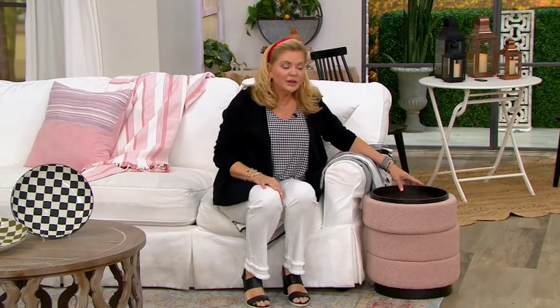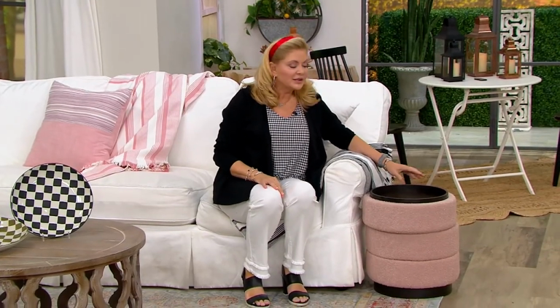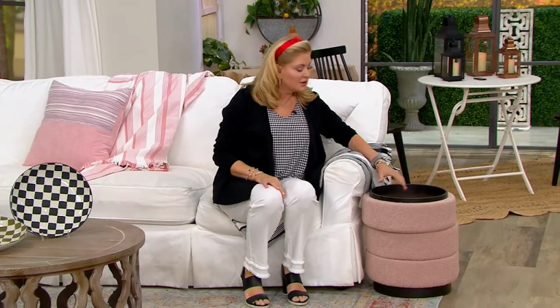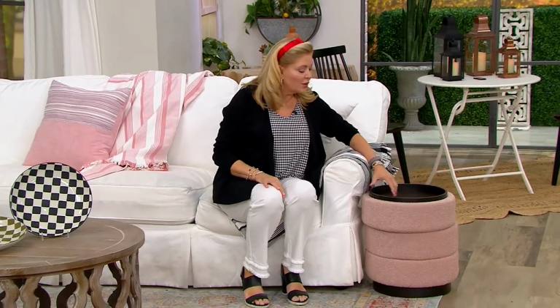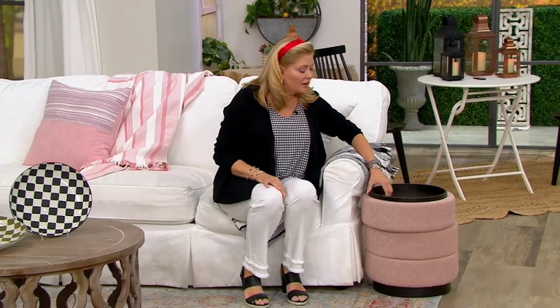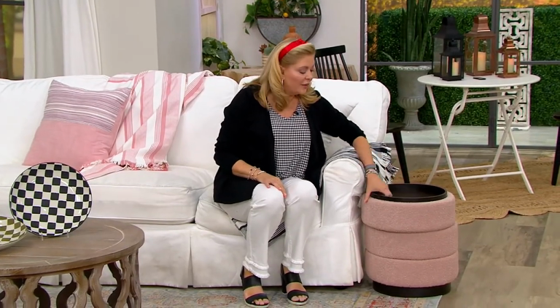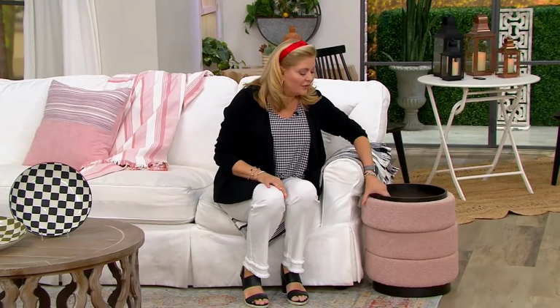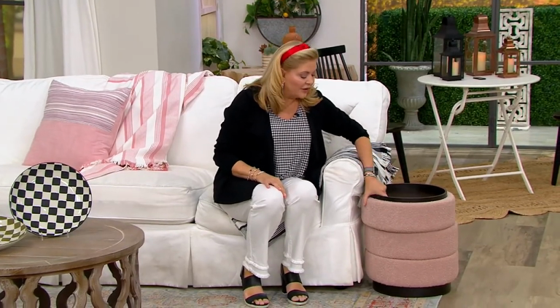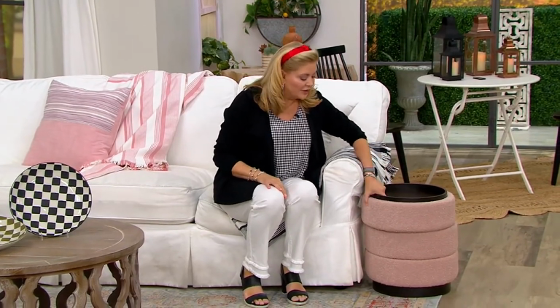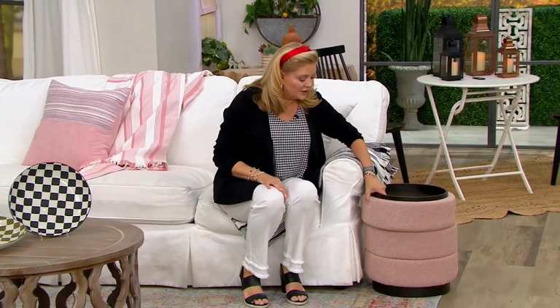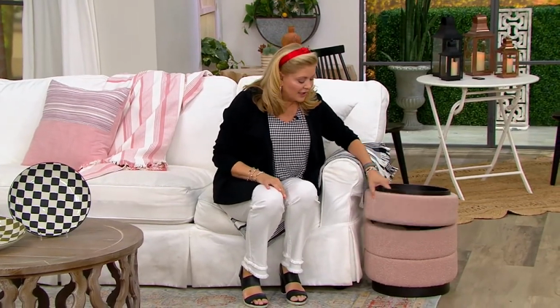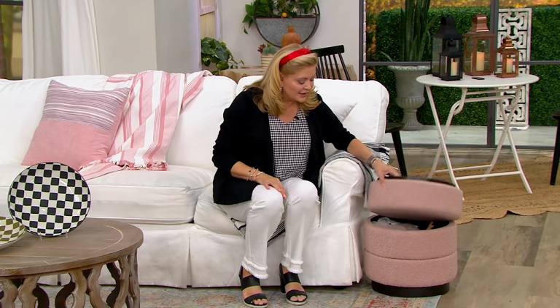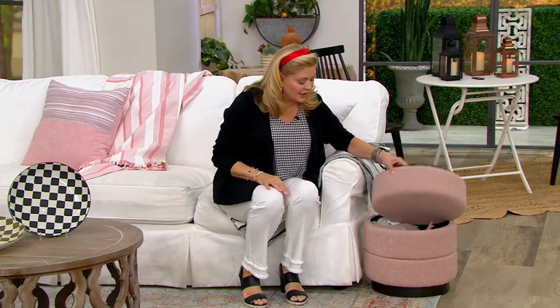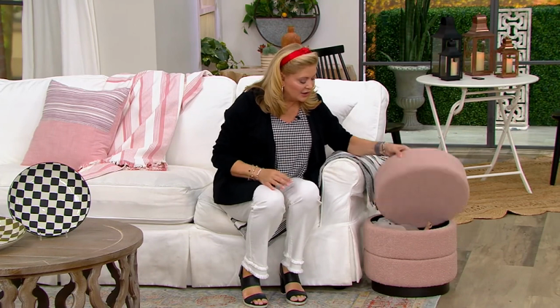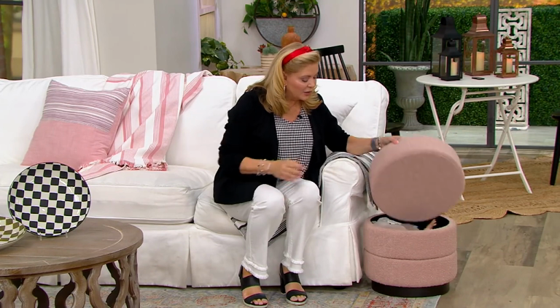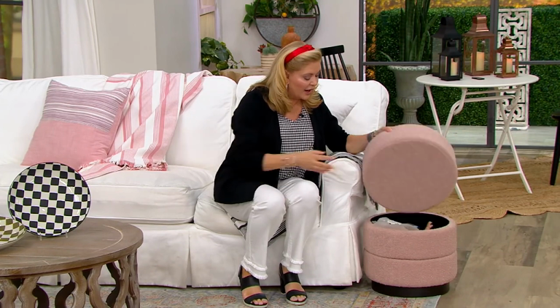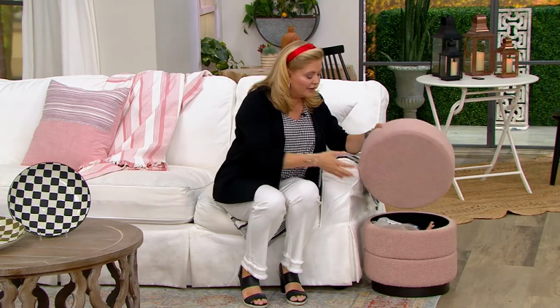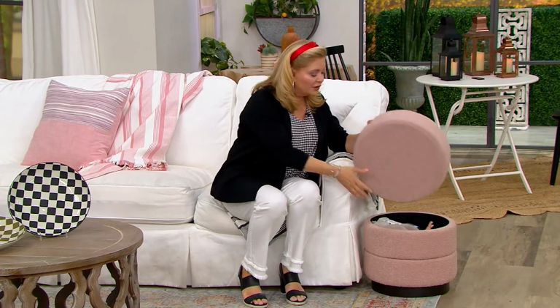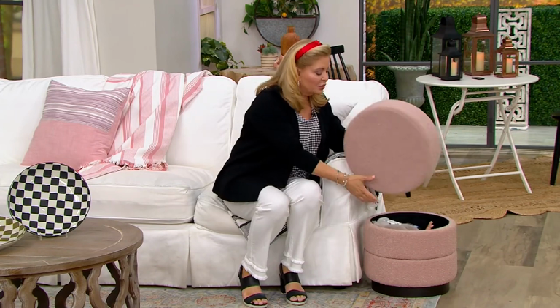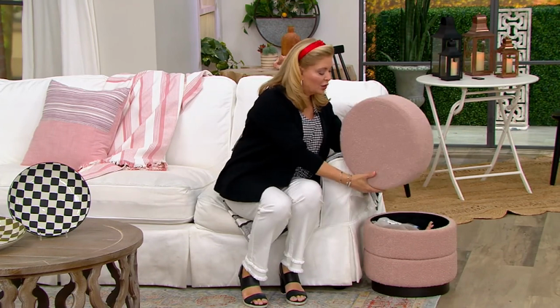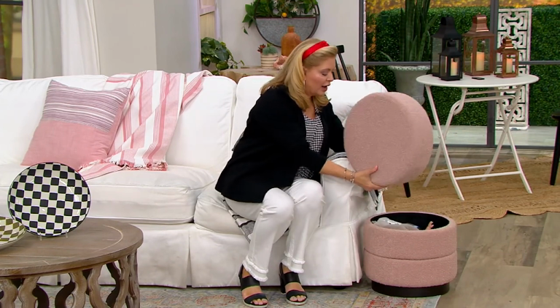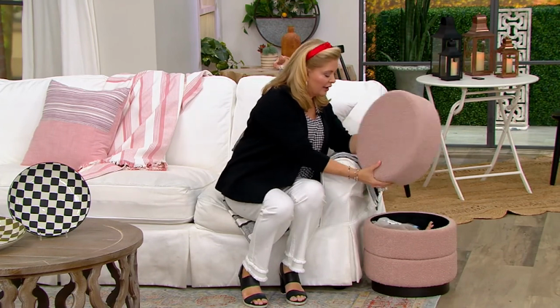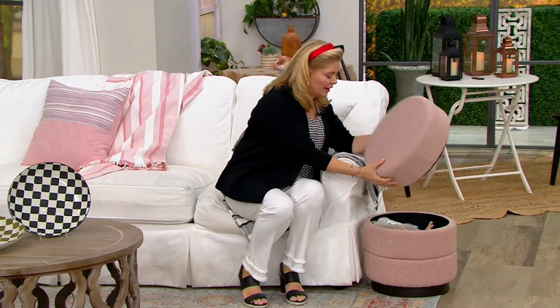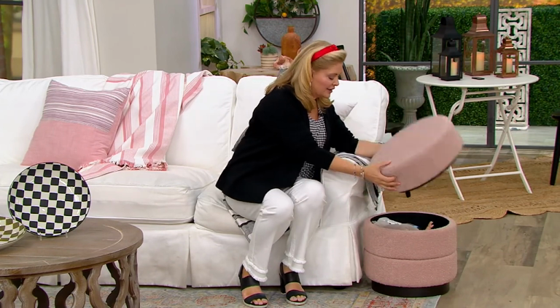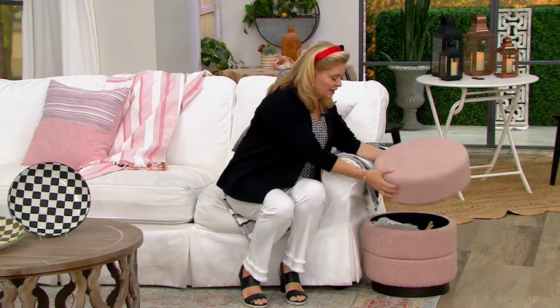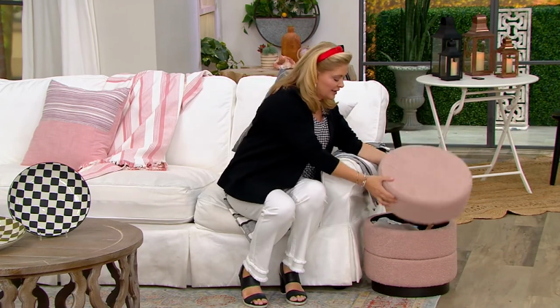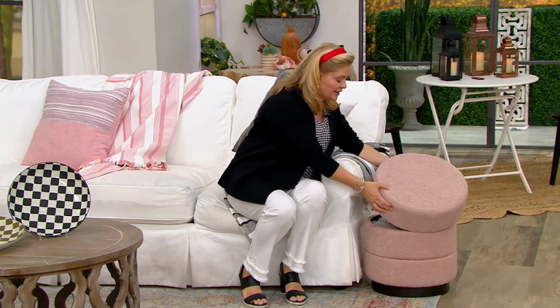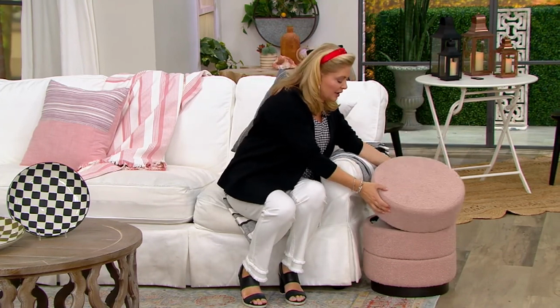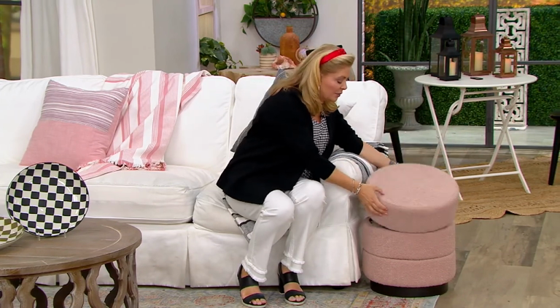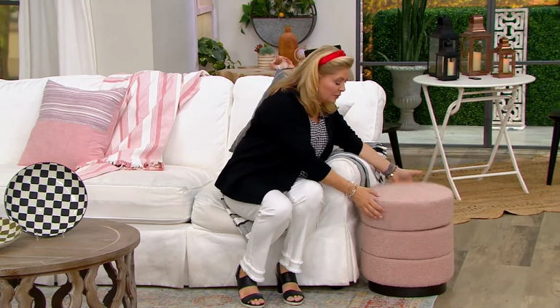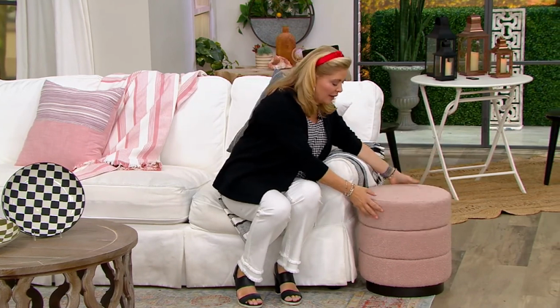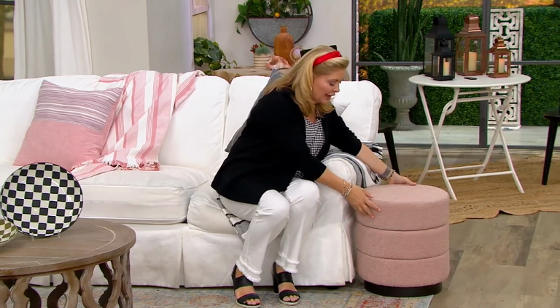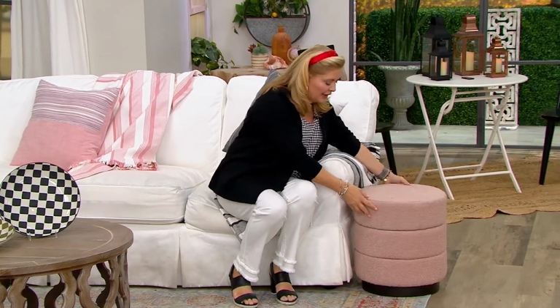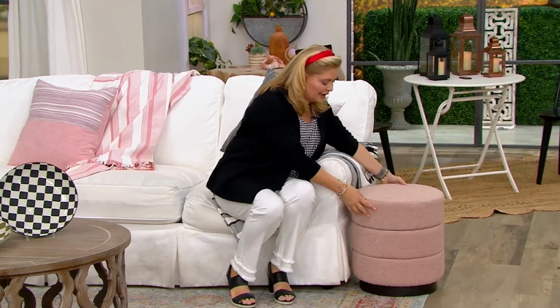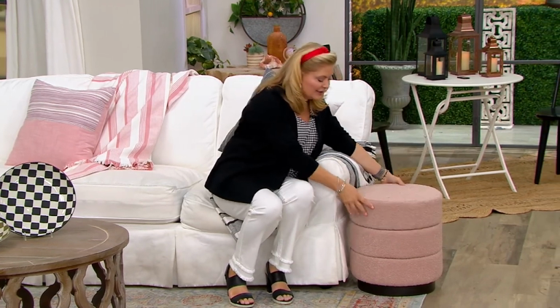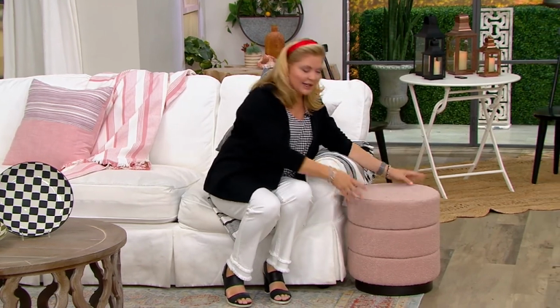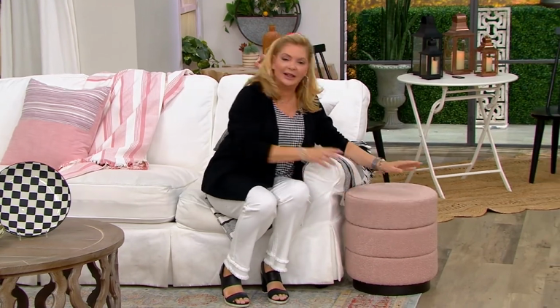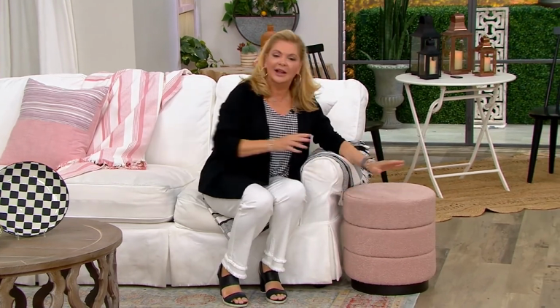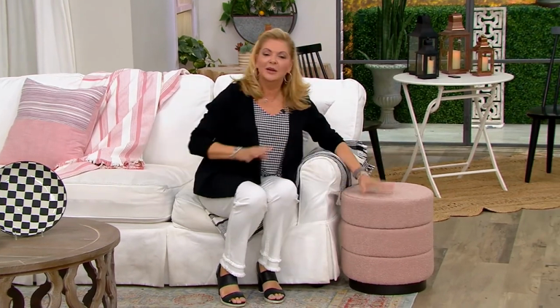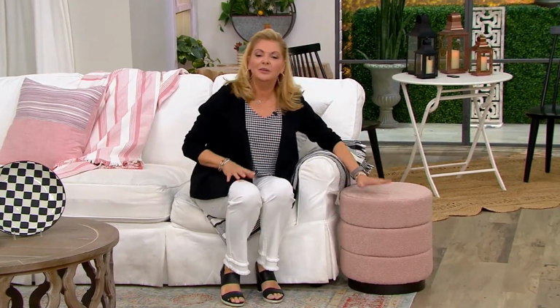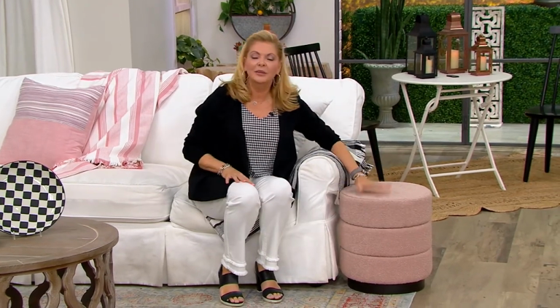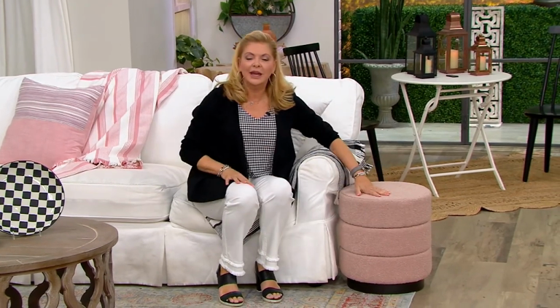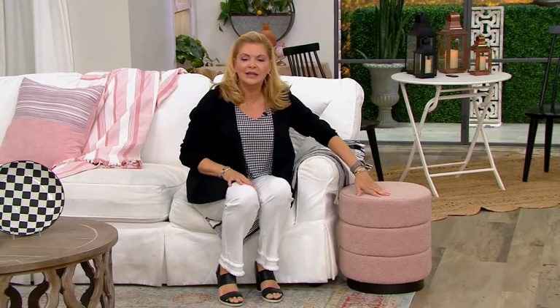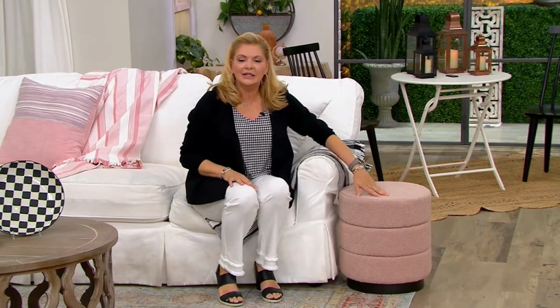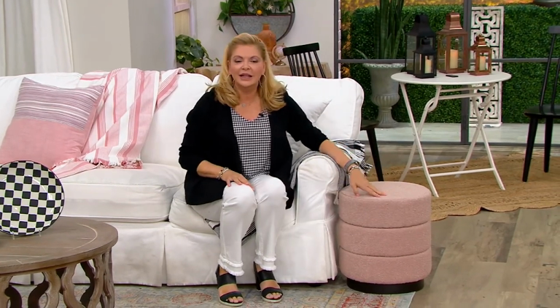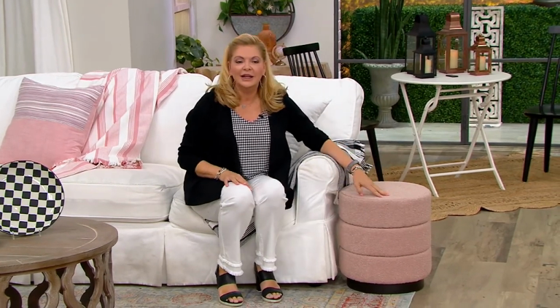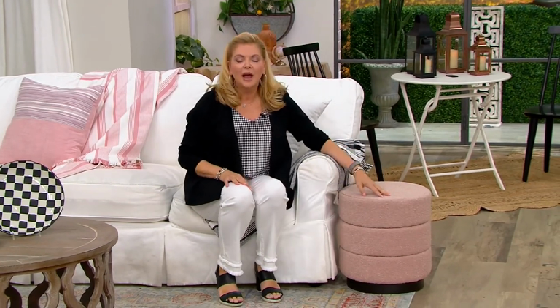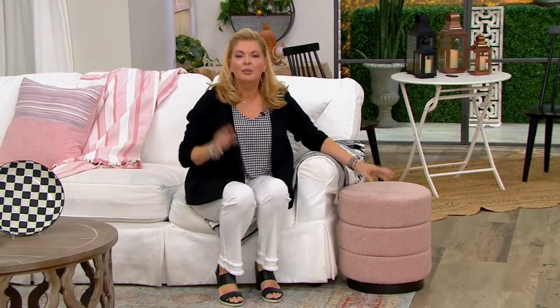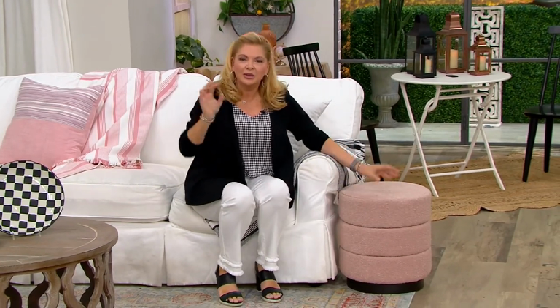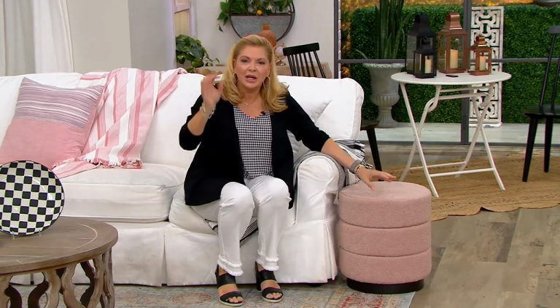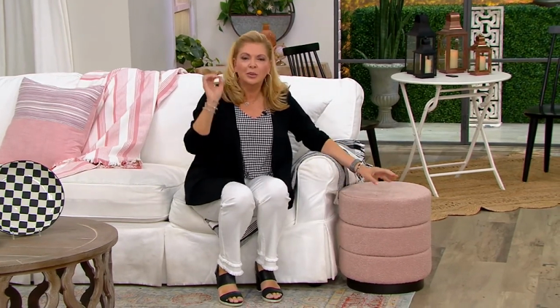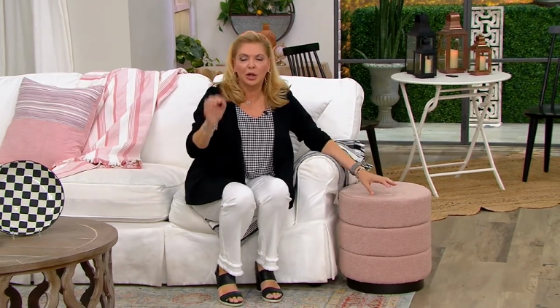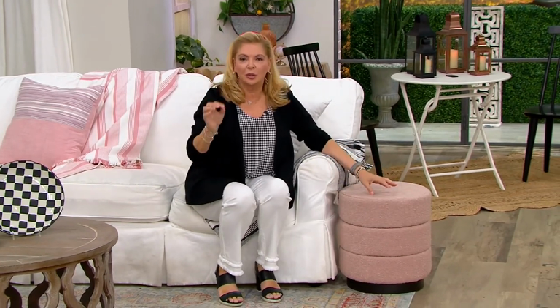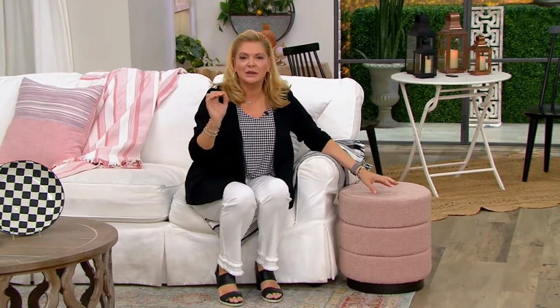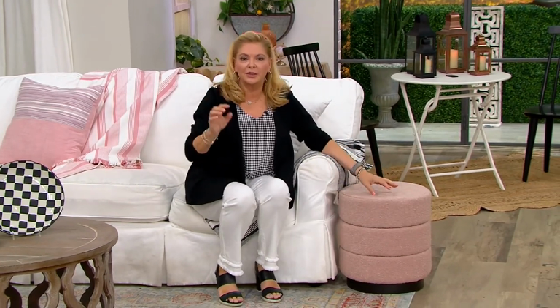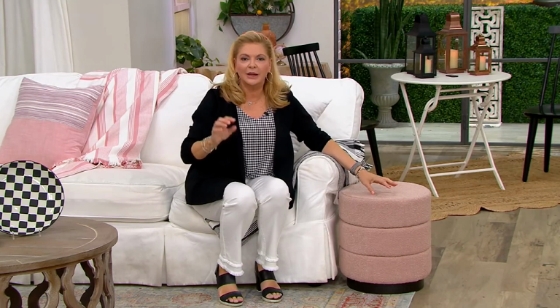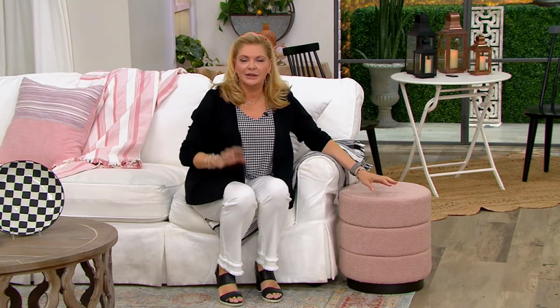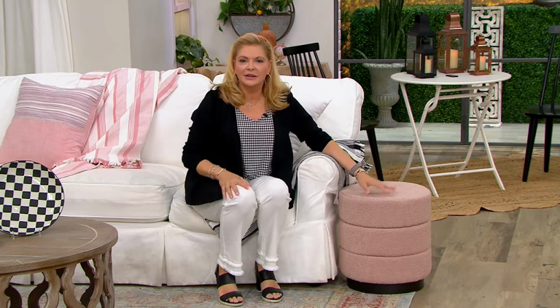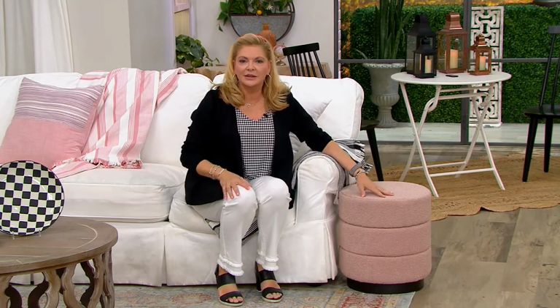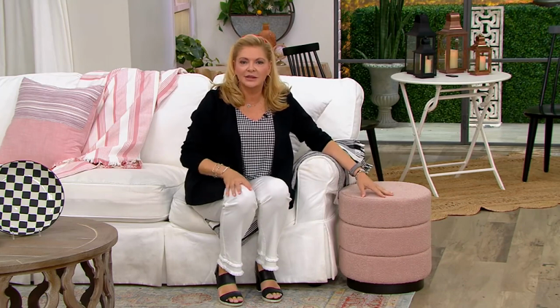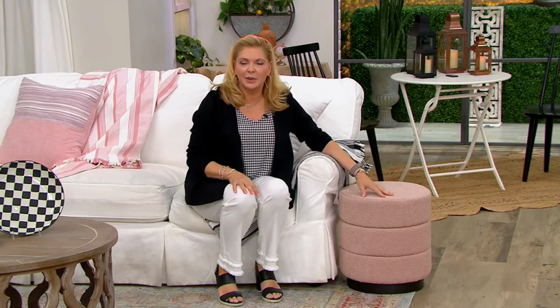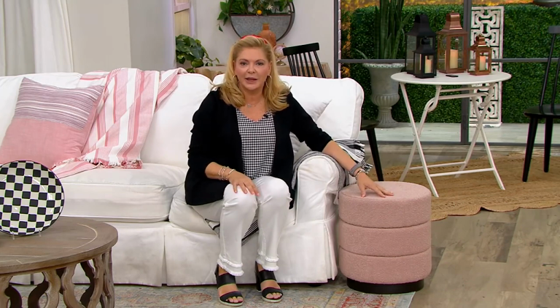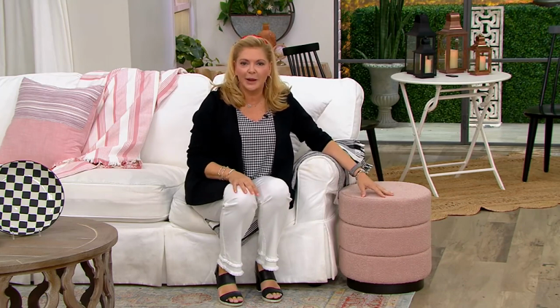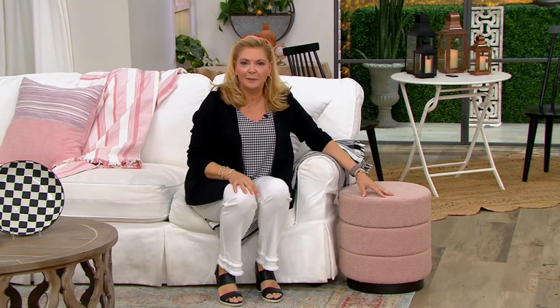This is one of my favorite things you ever brought us — this is an amazing multi-purpose piece to pick up.